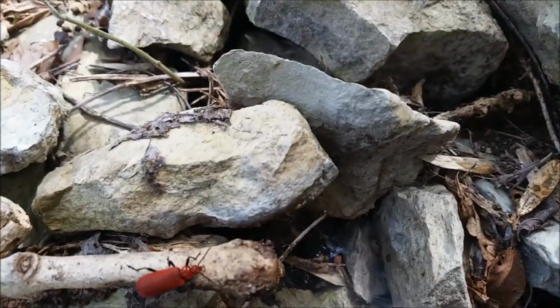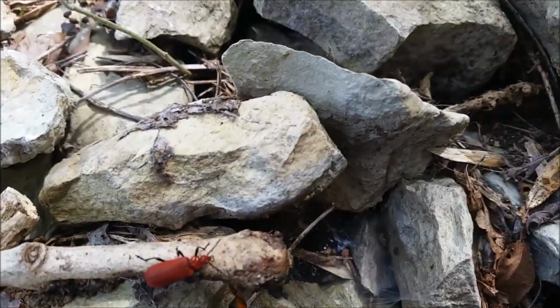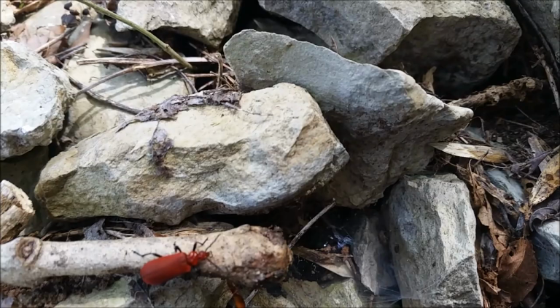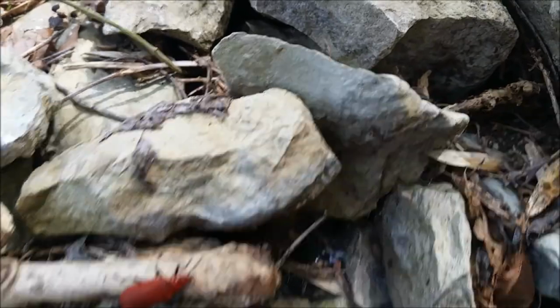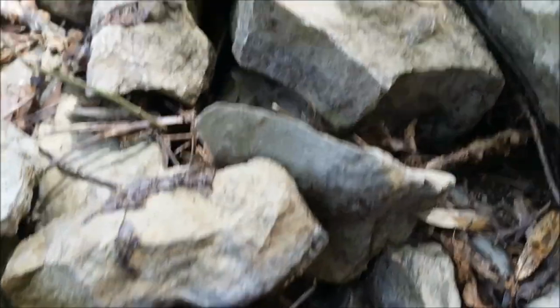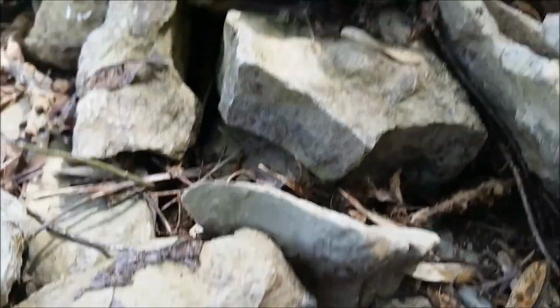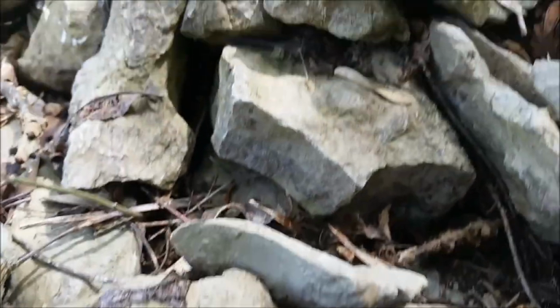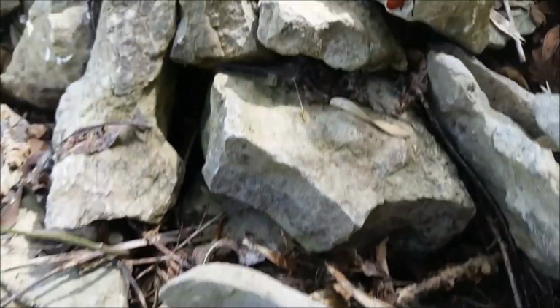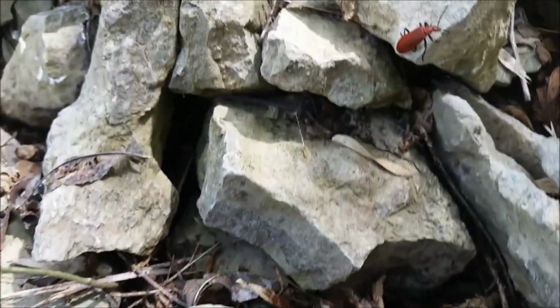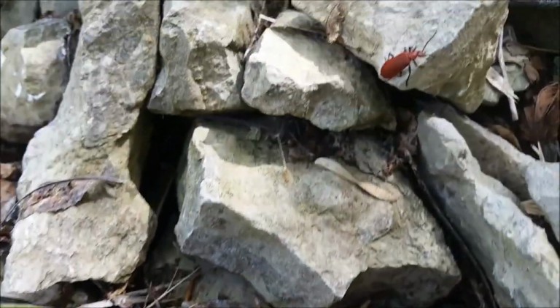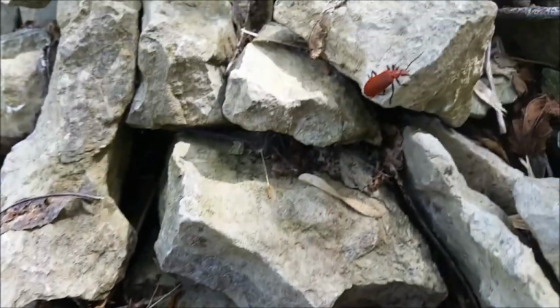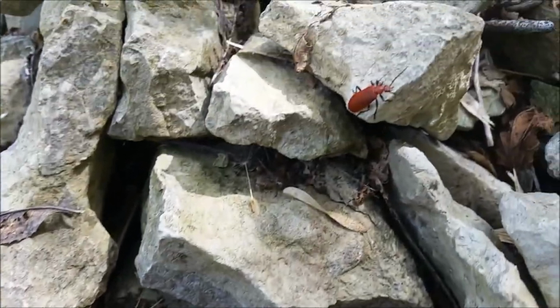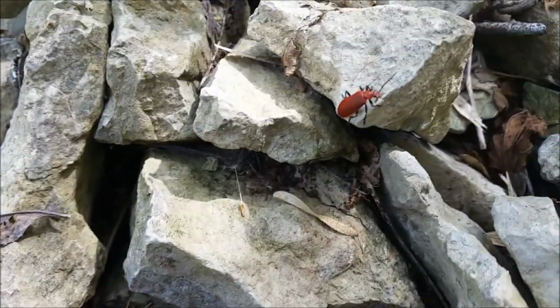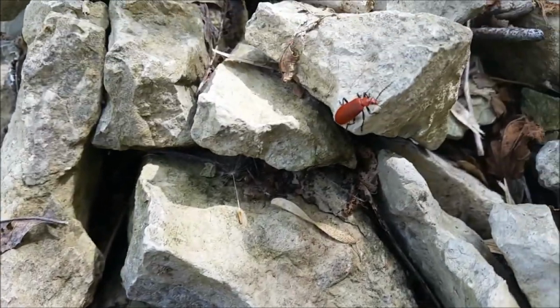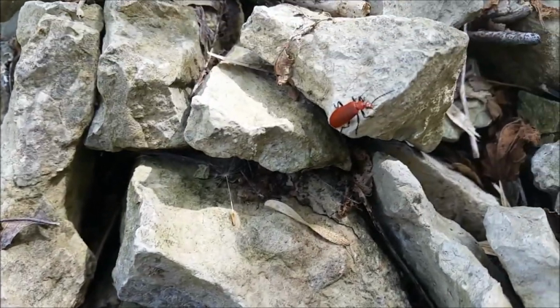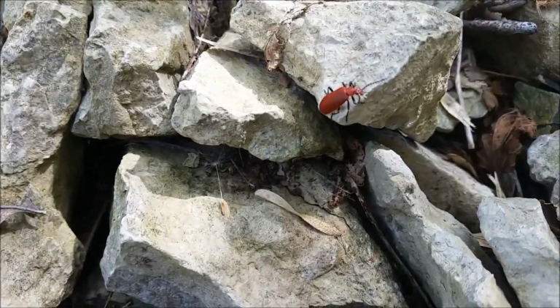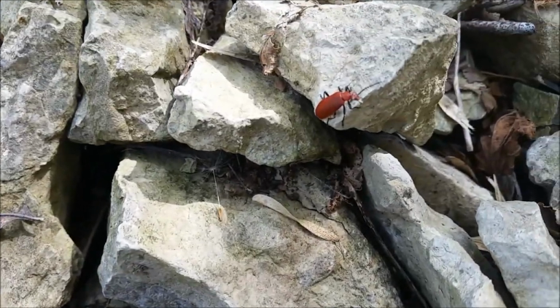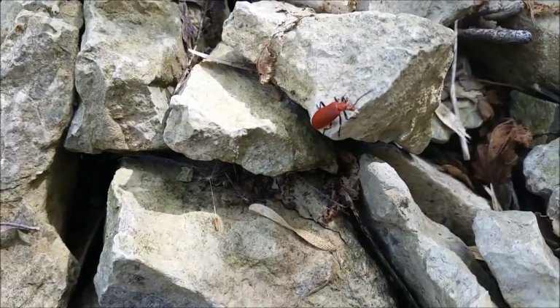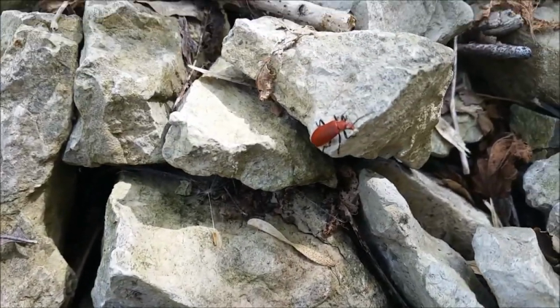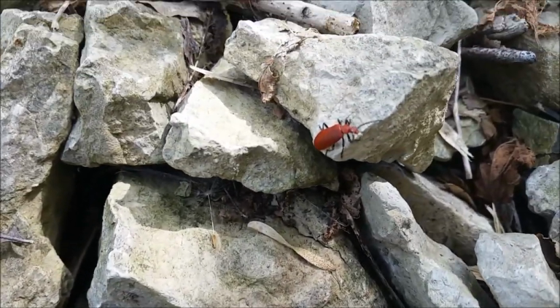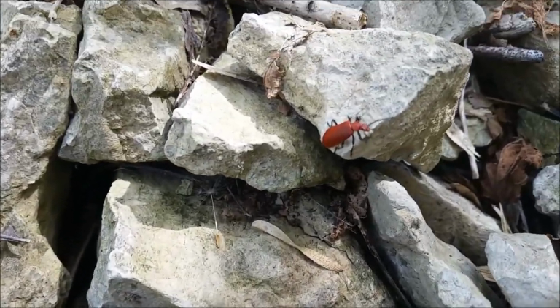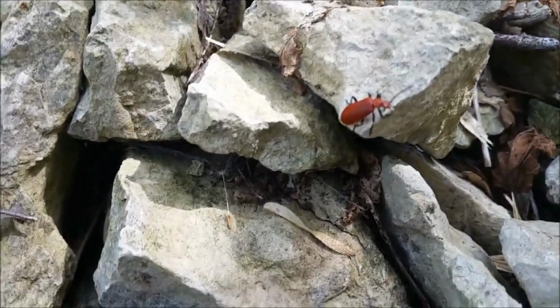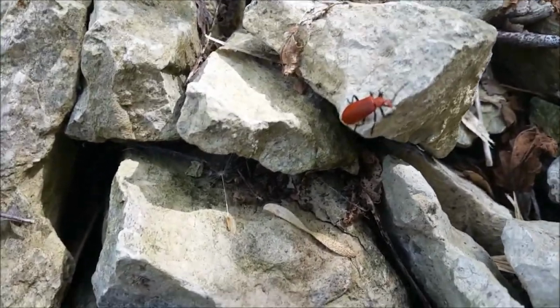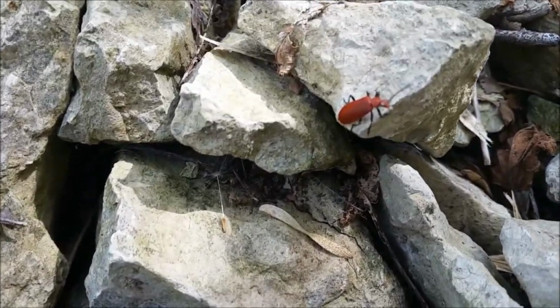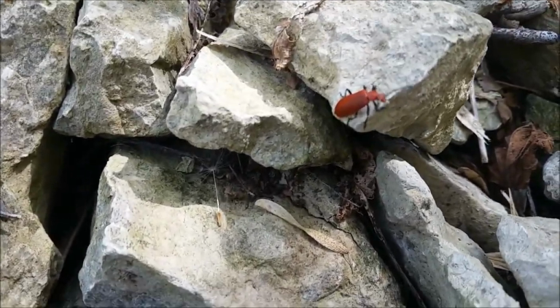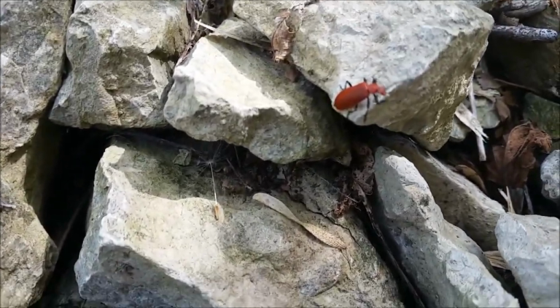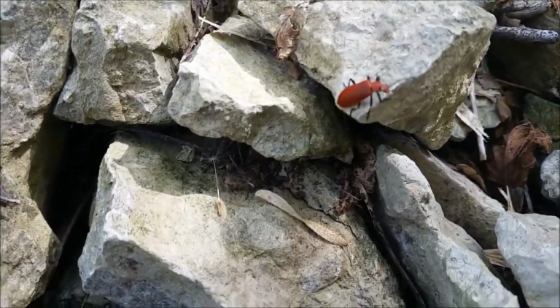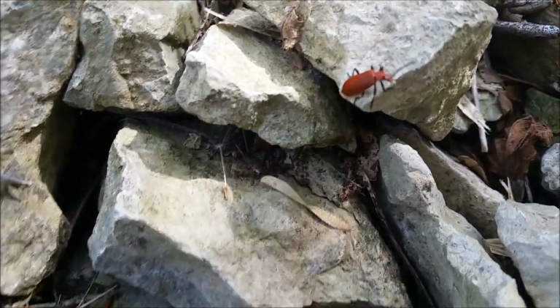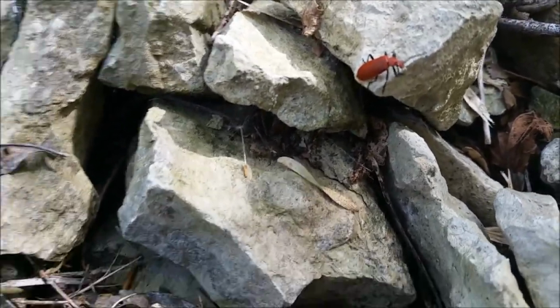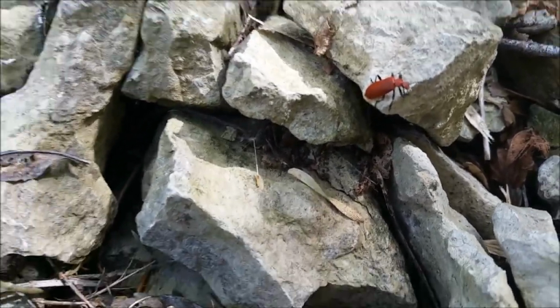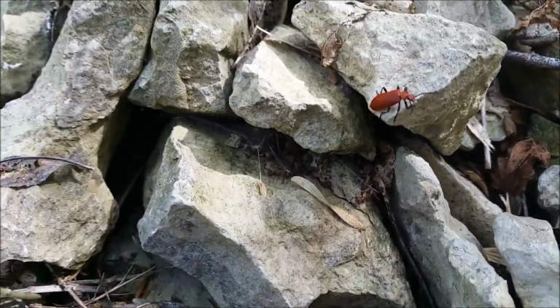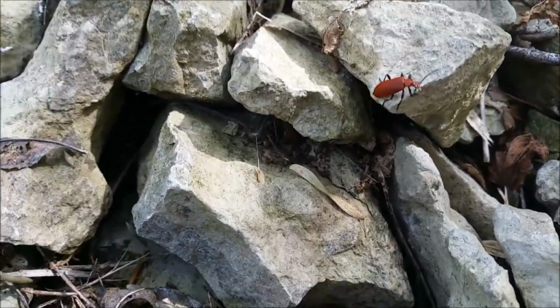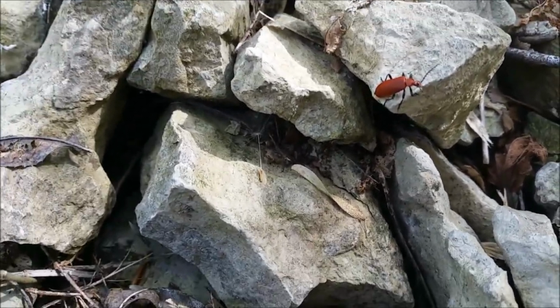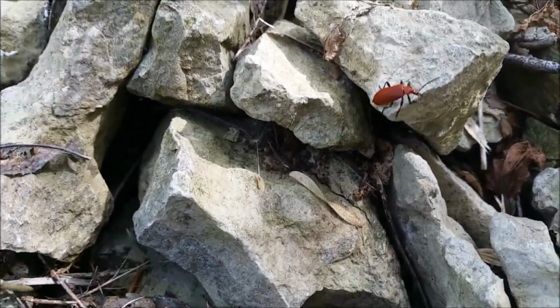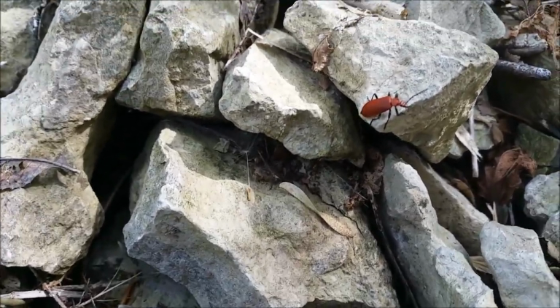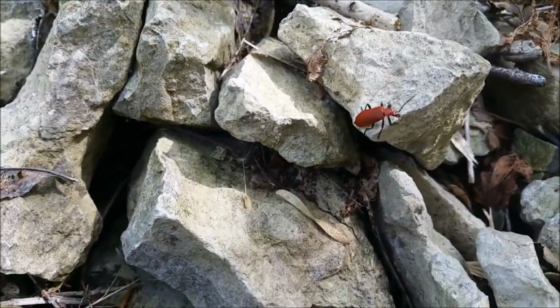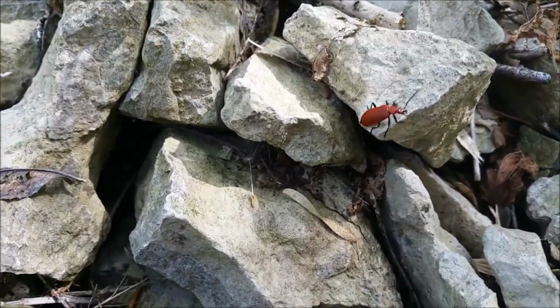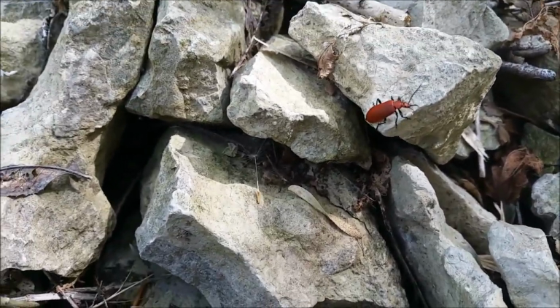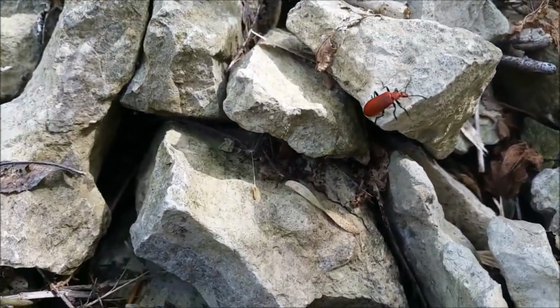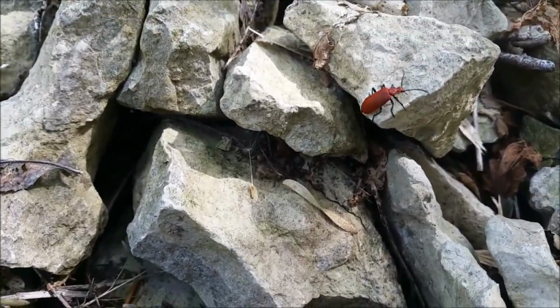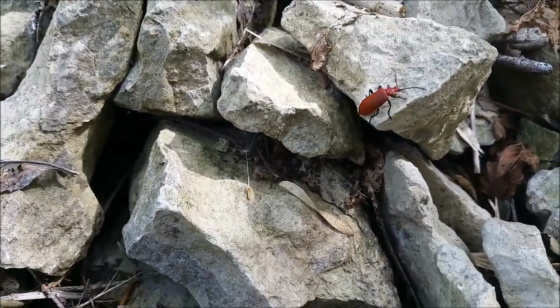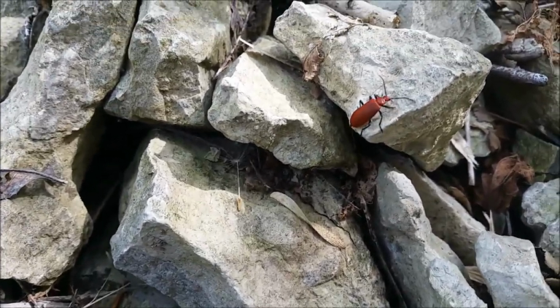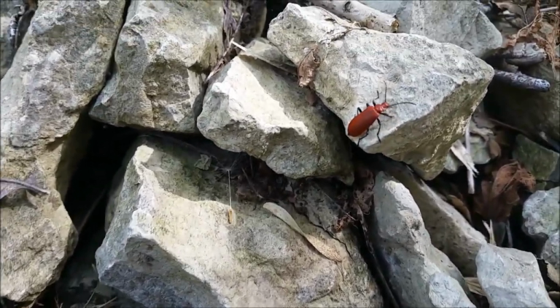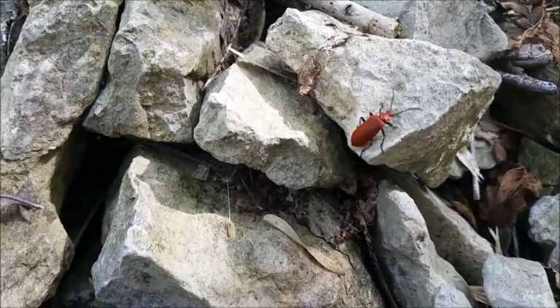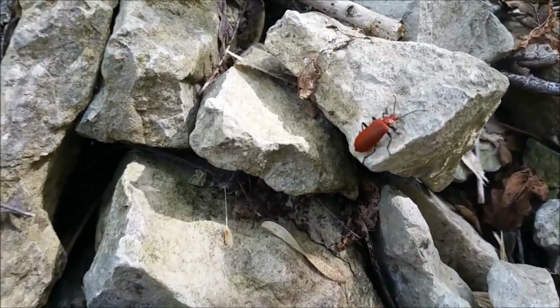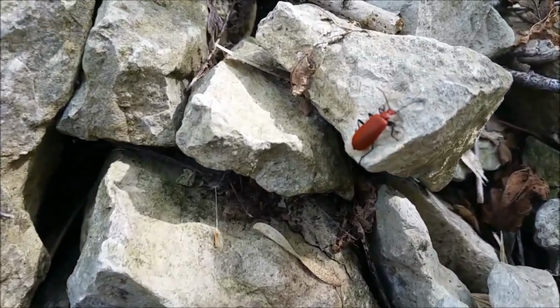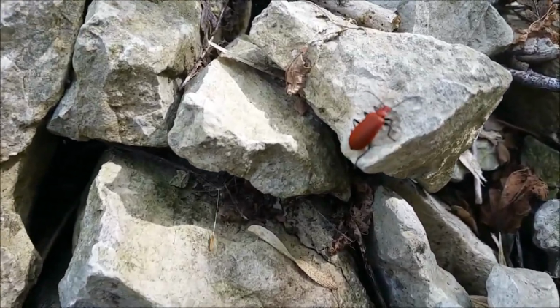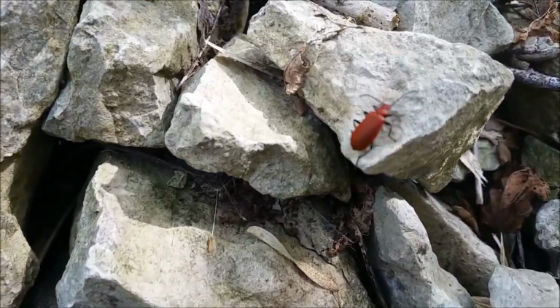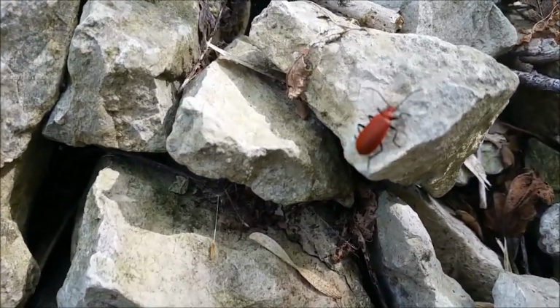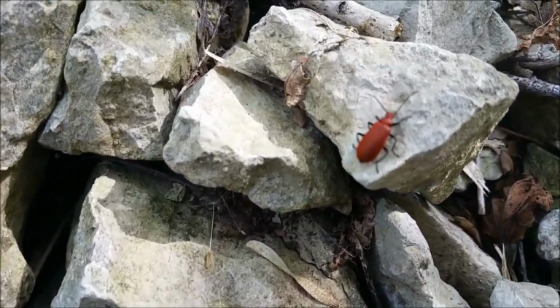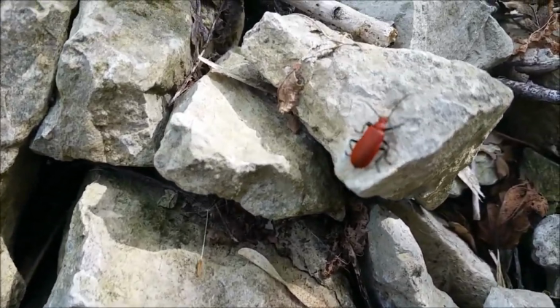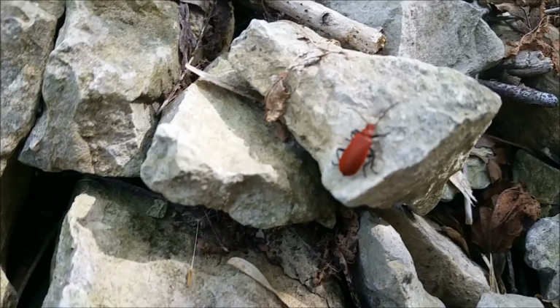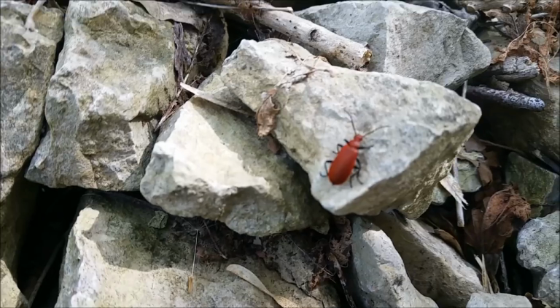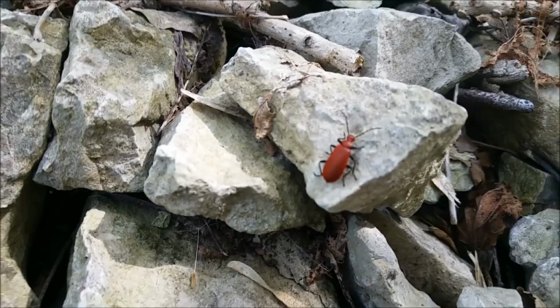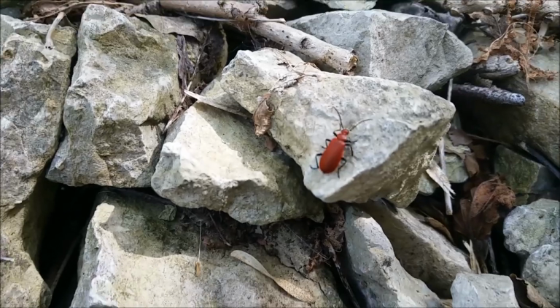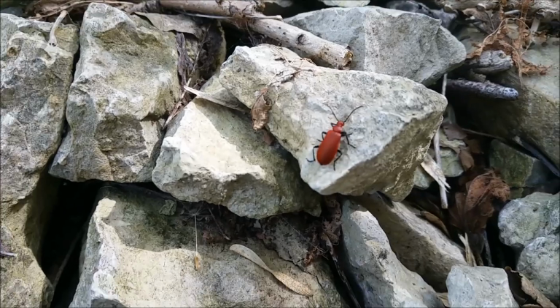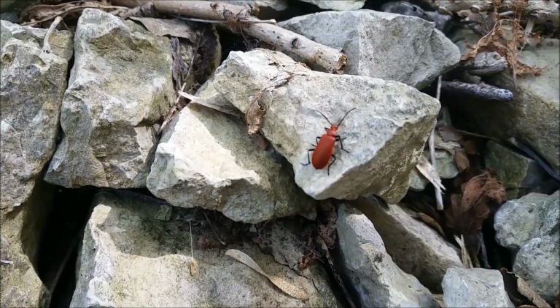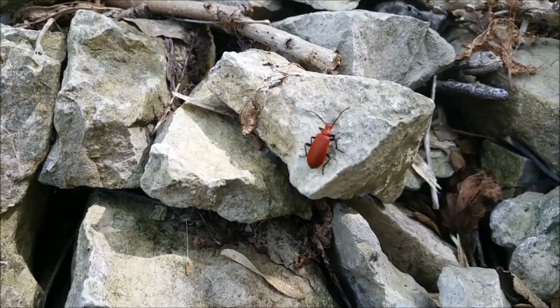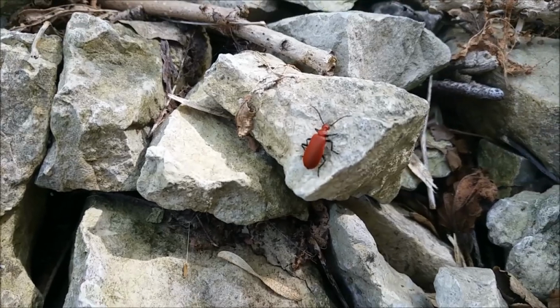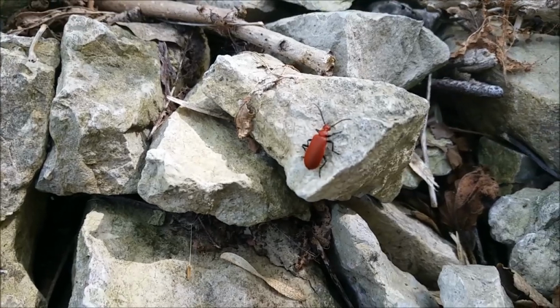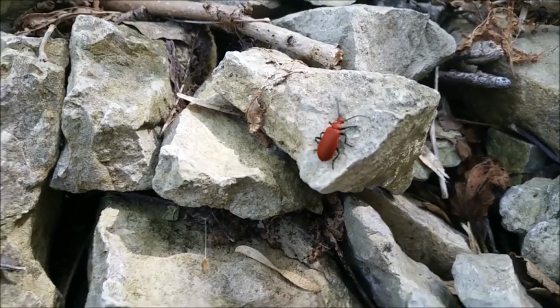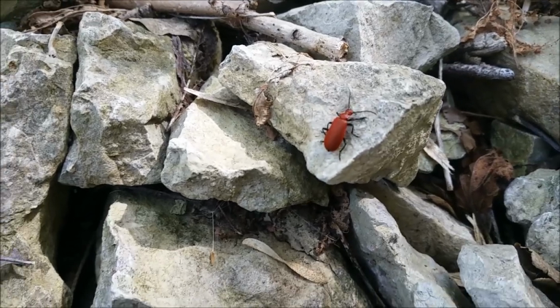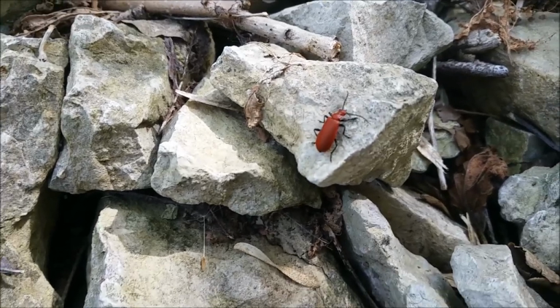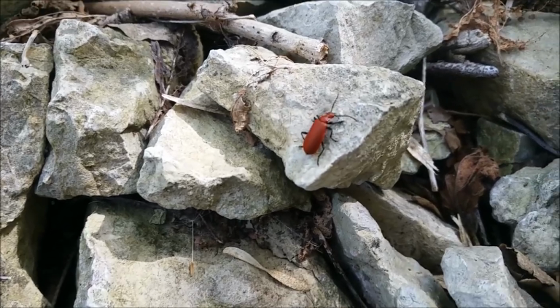Even the wildlife is pretty cool — little beetles just chilling out.